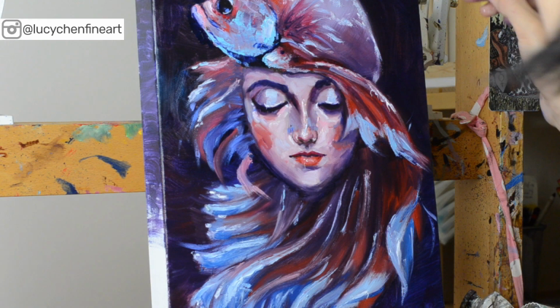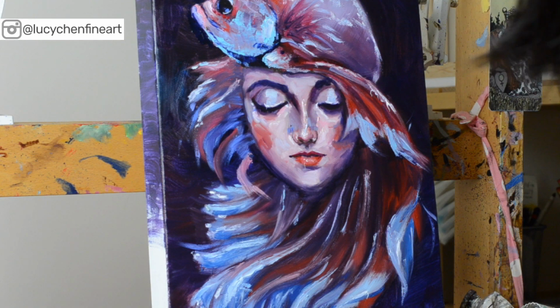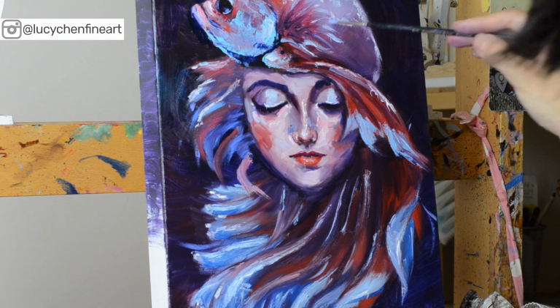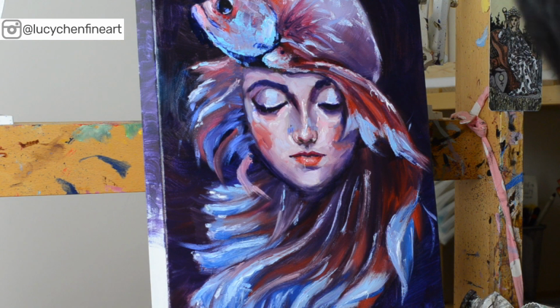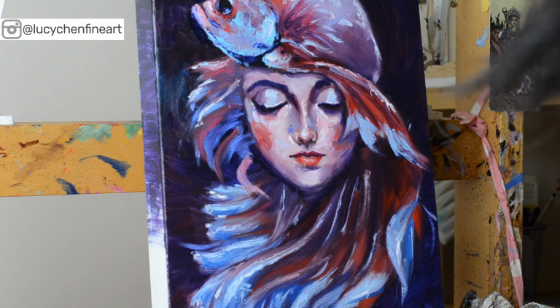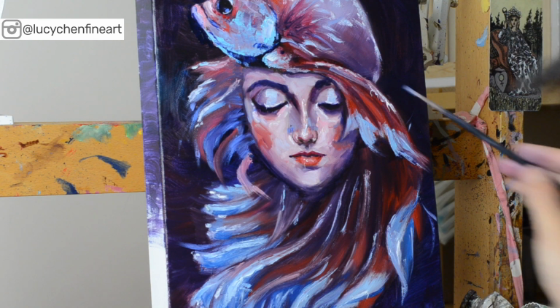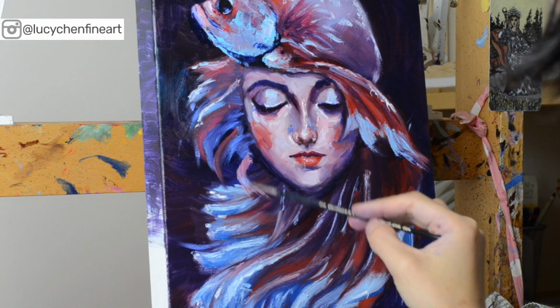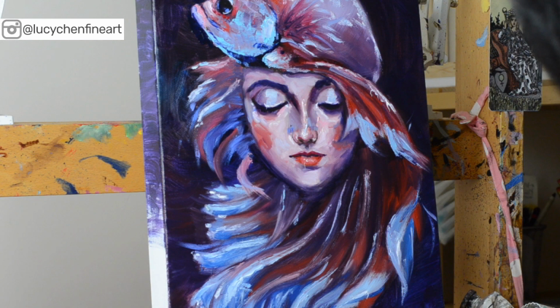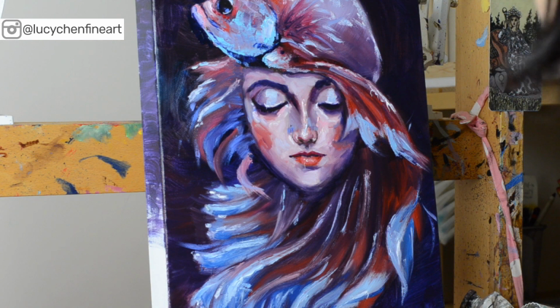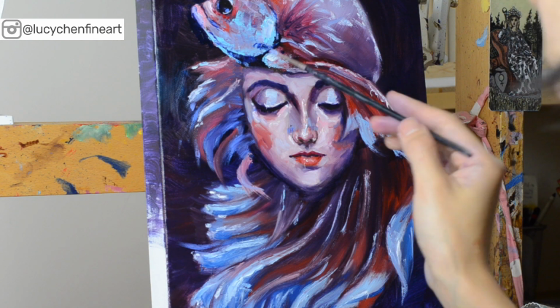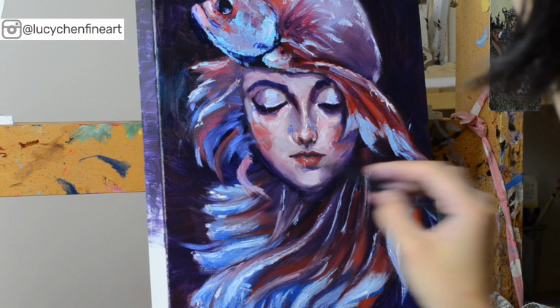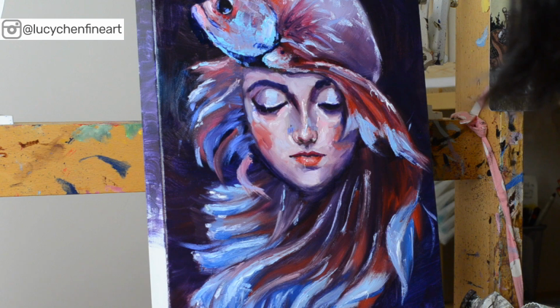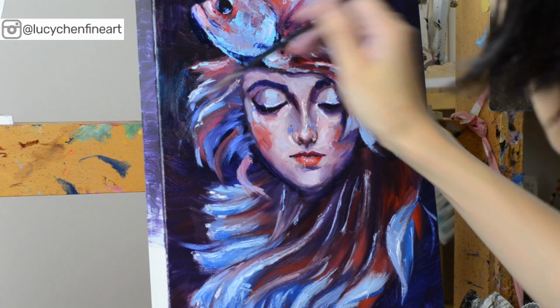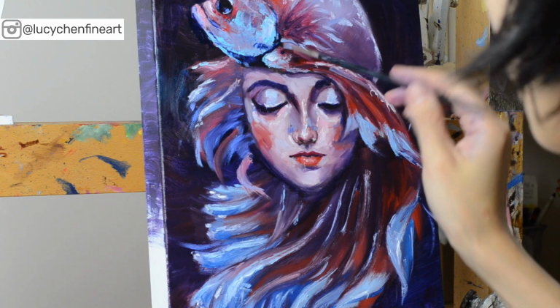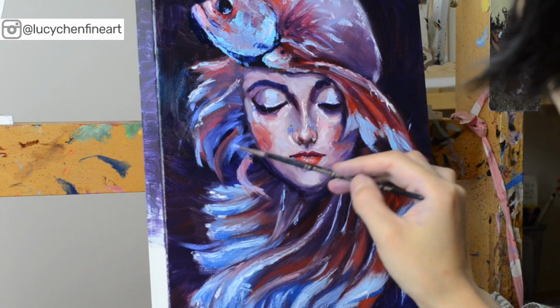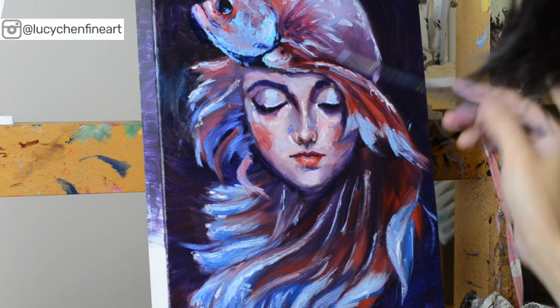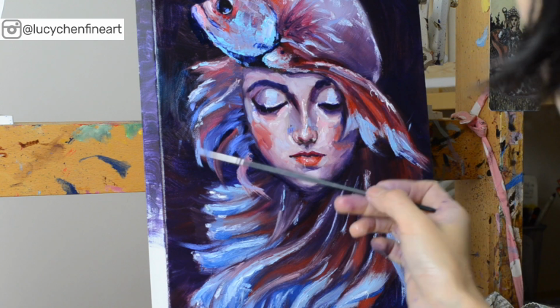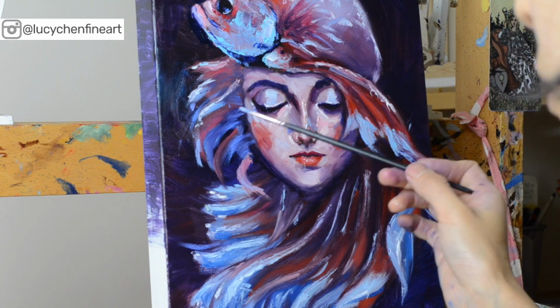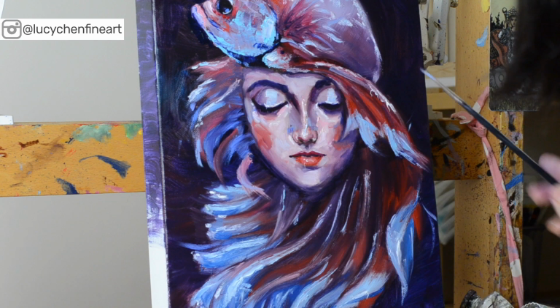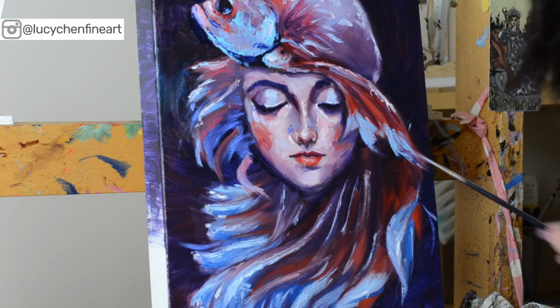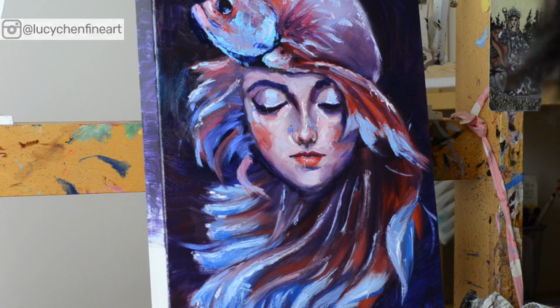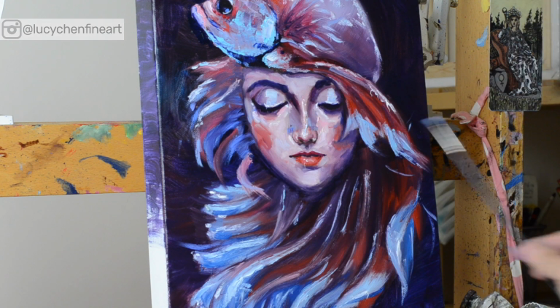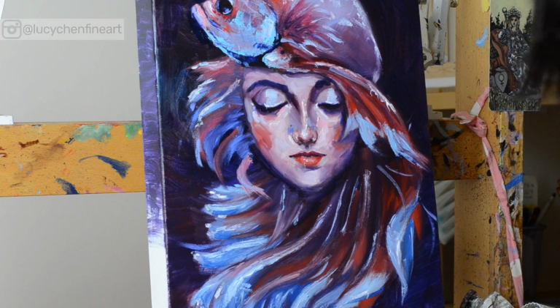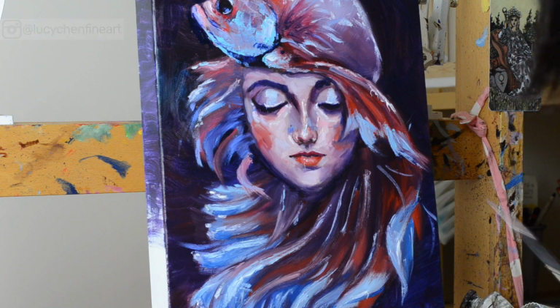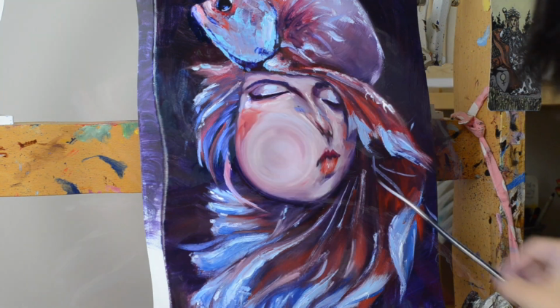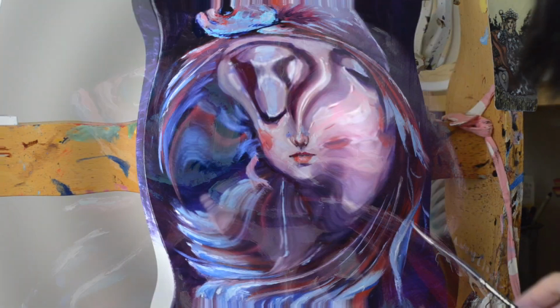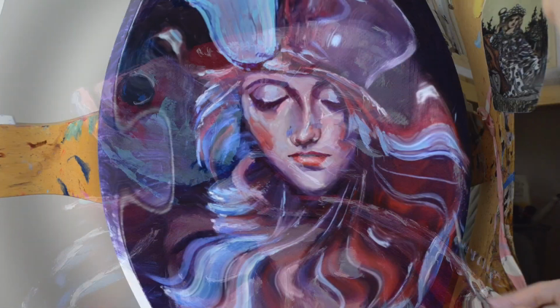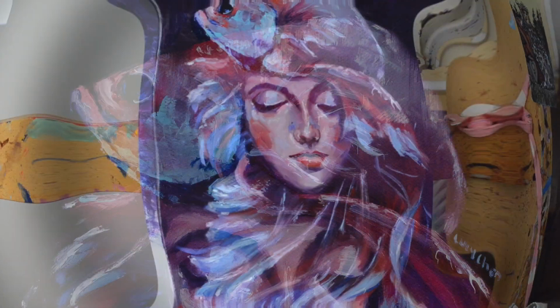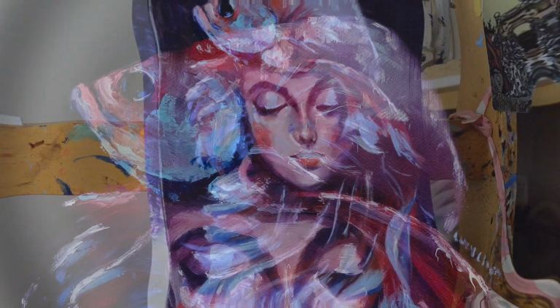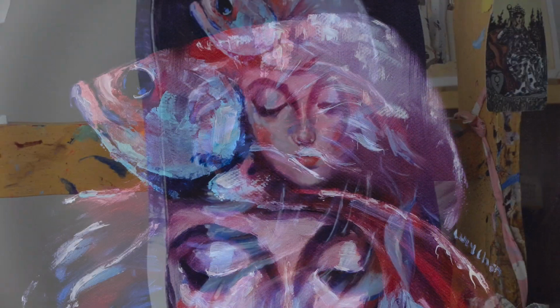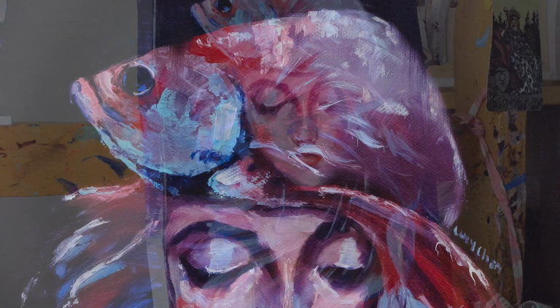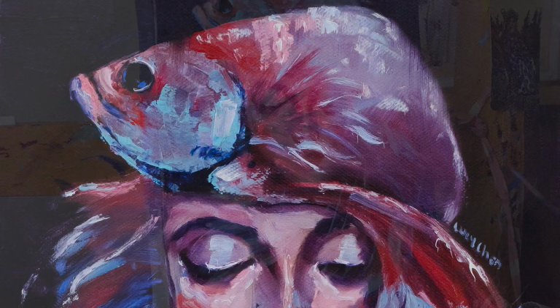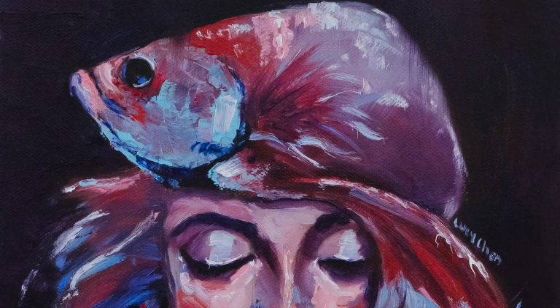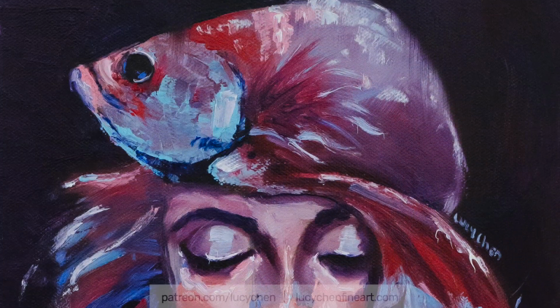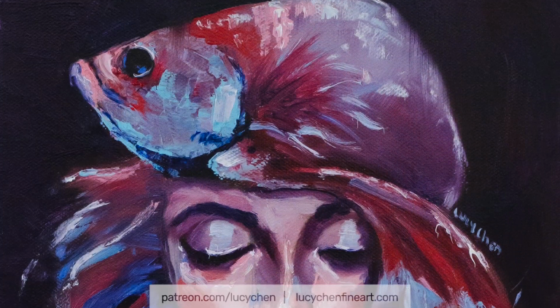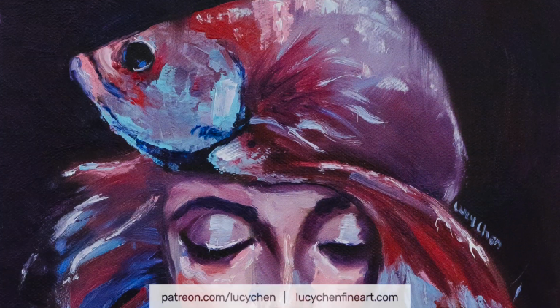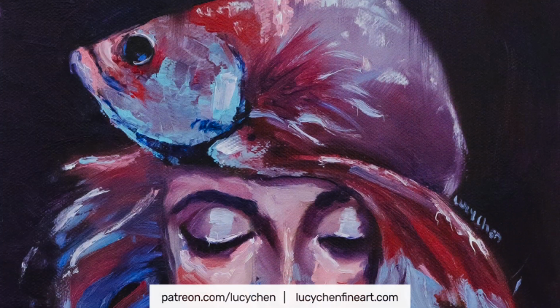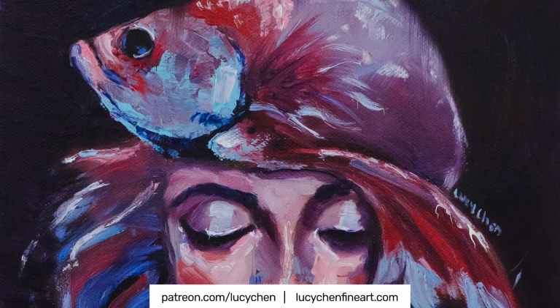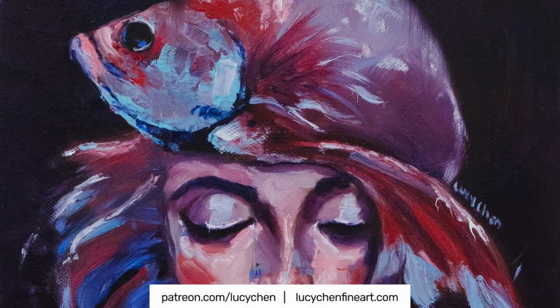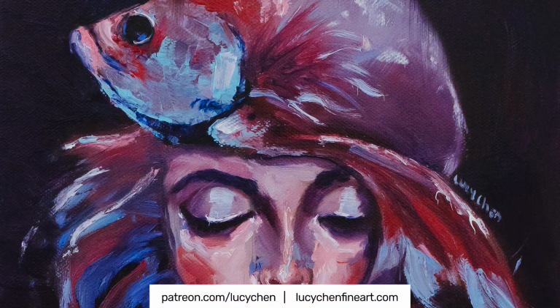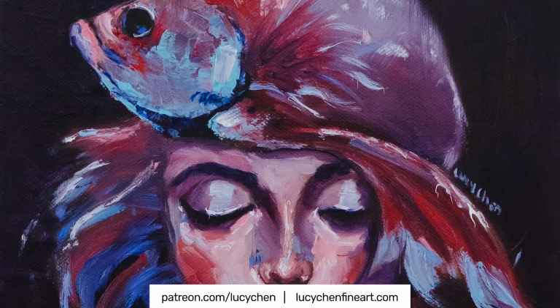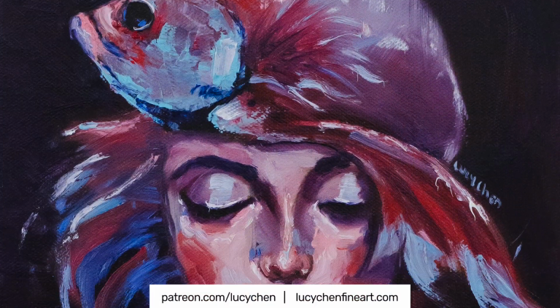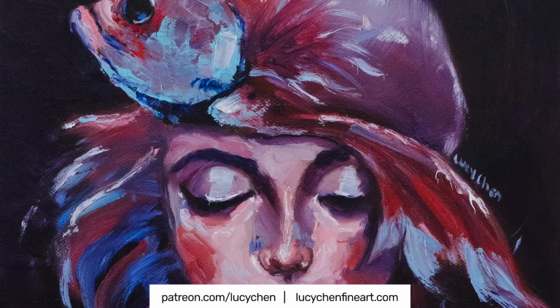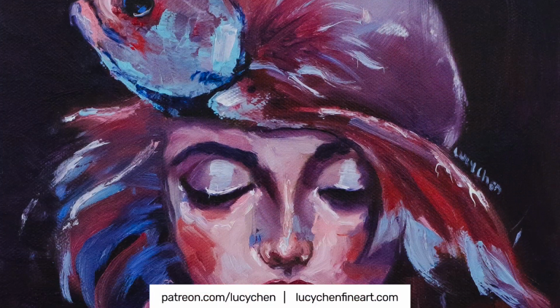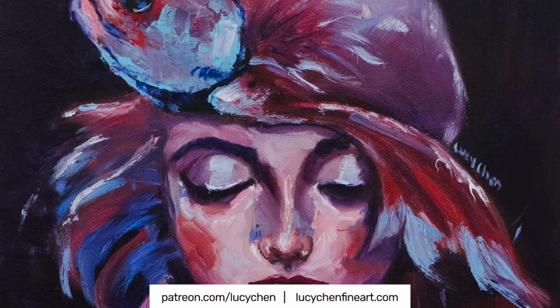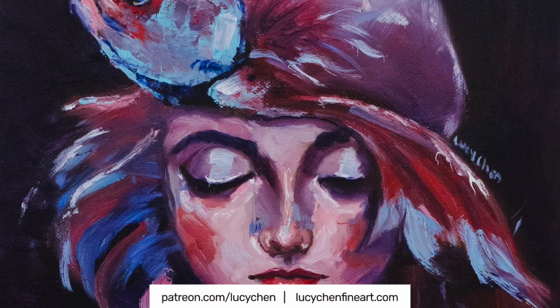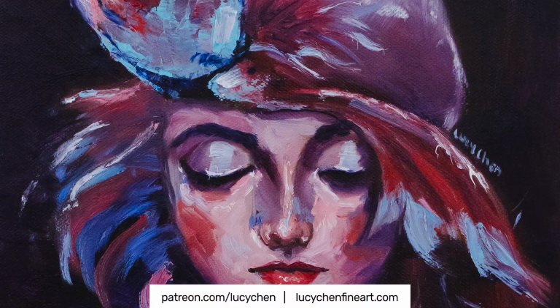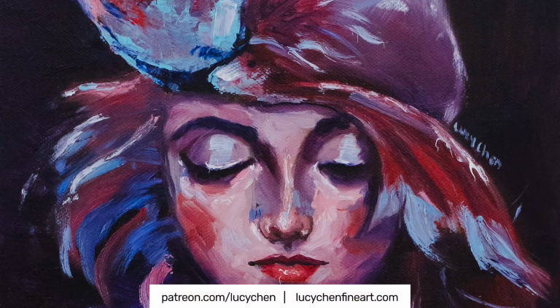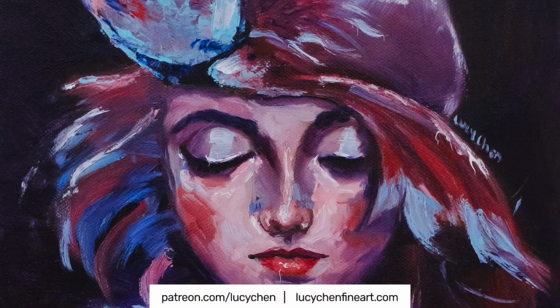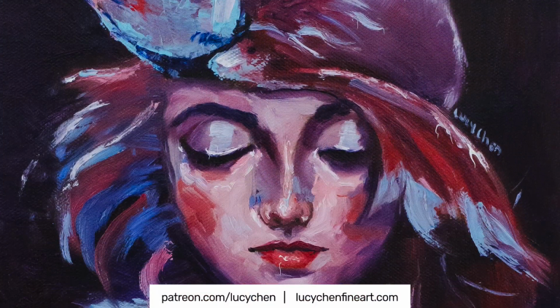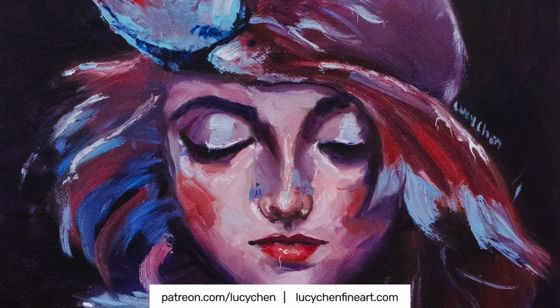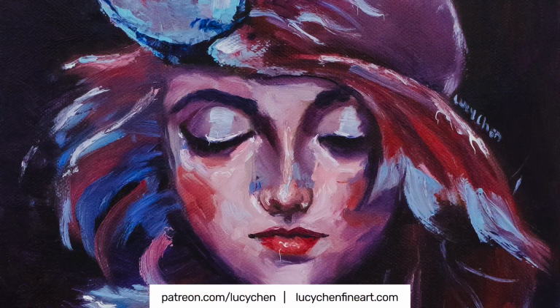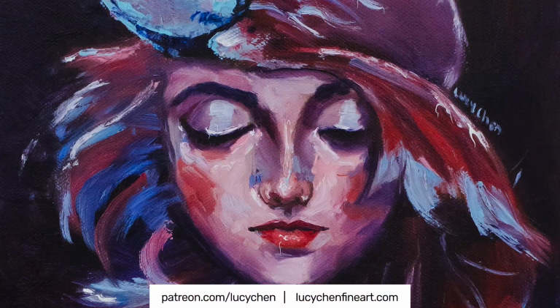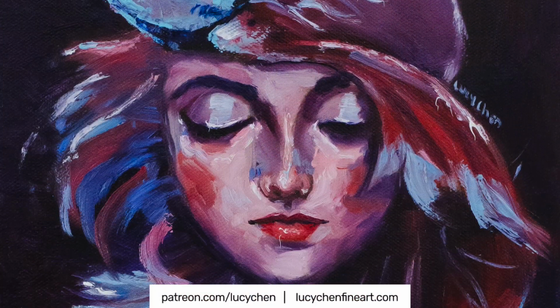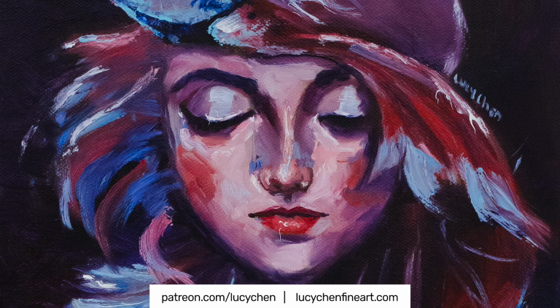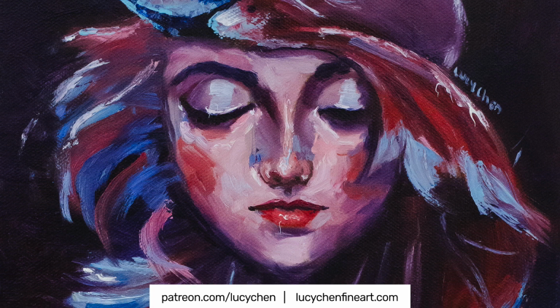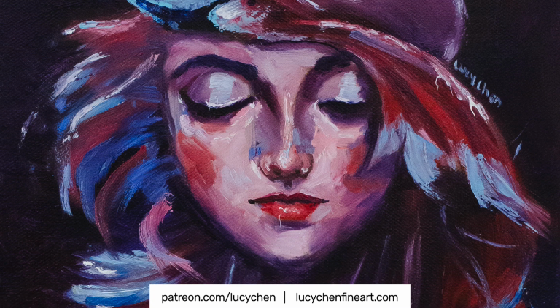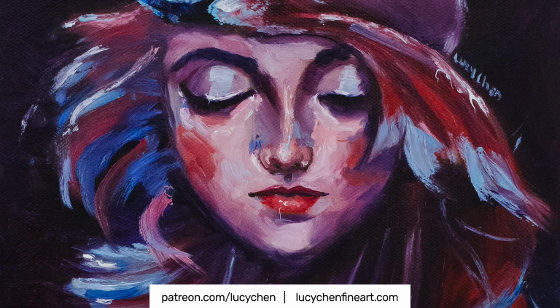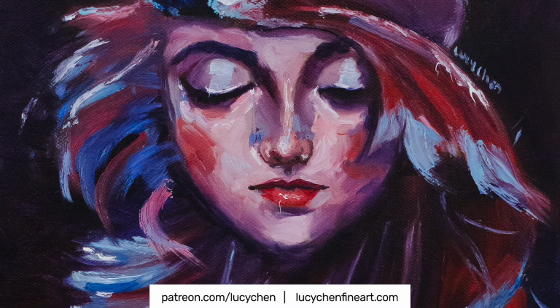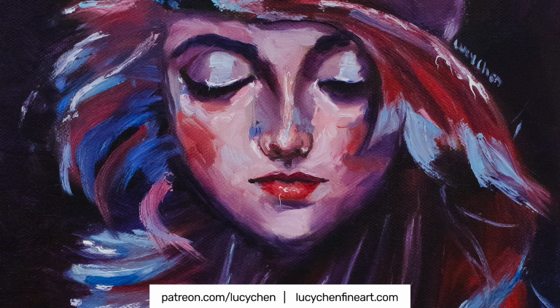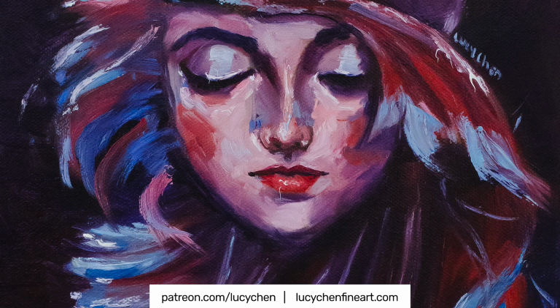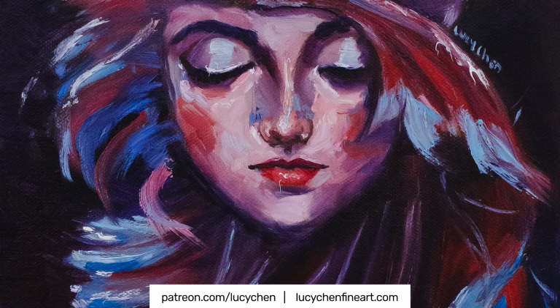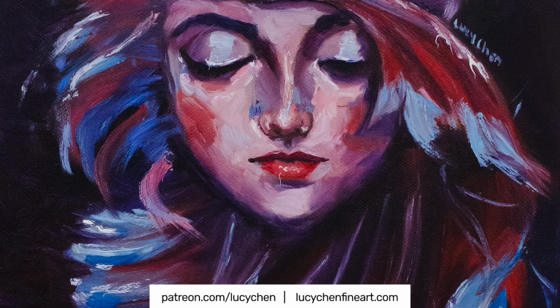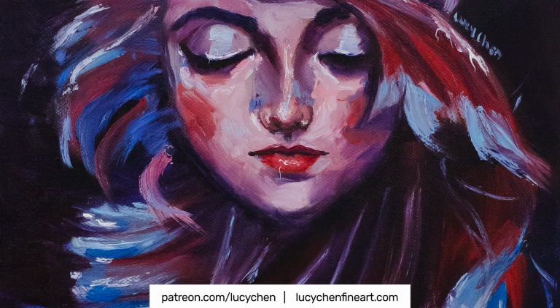If you enjoyed this painting and this video, please click the like button and leave a comment to let me know. And I will see you next week.